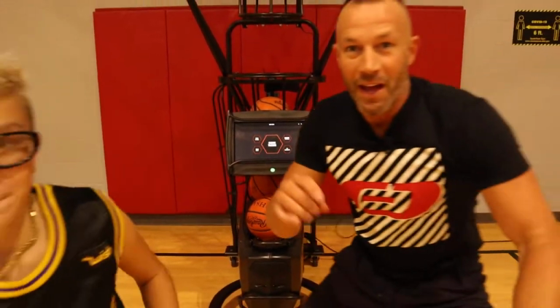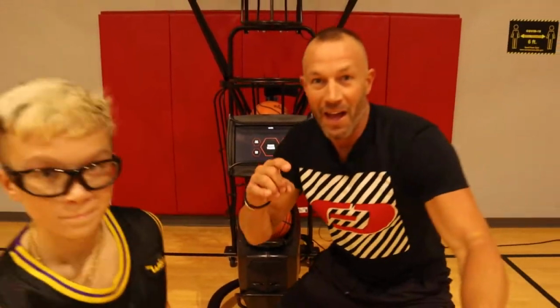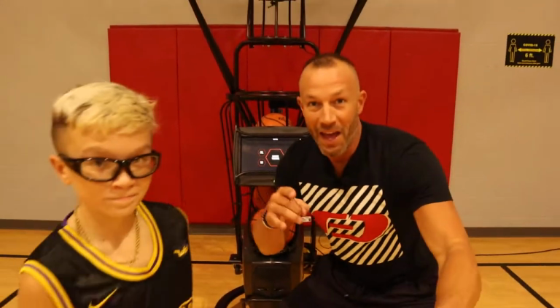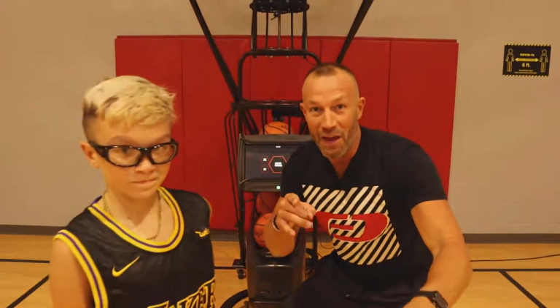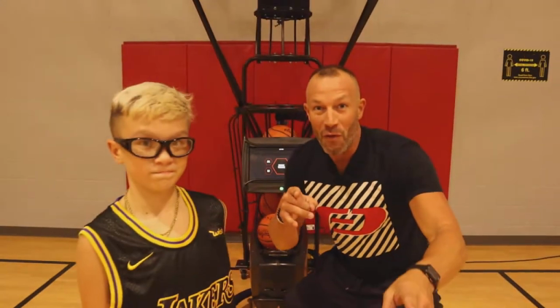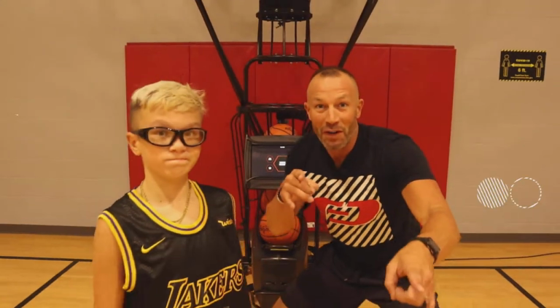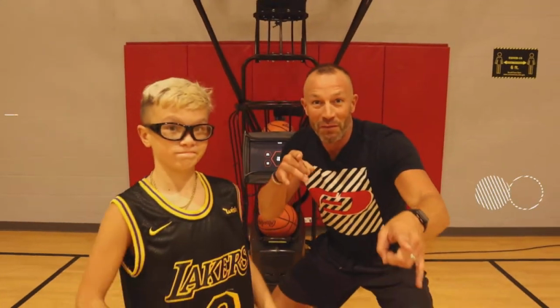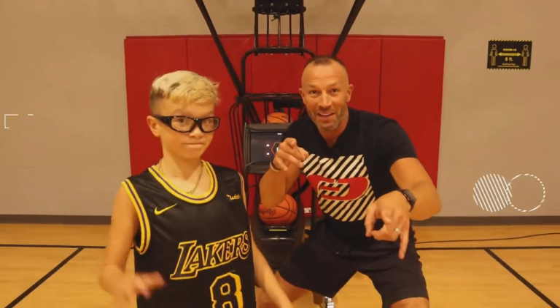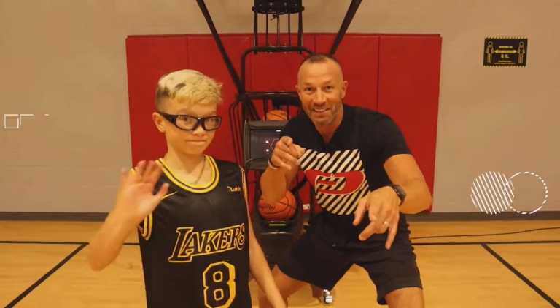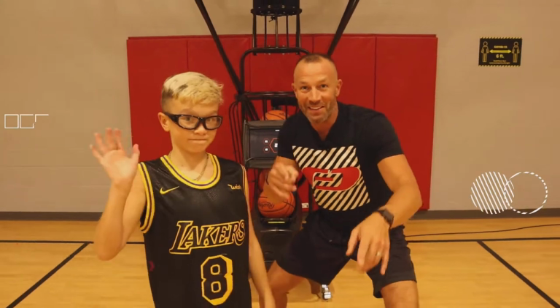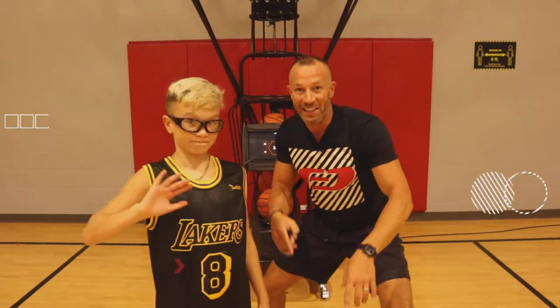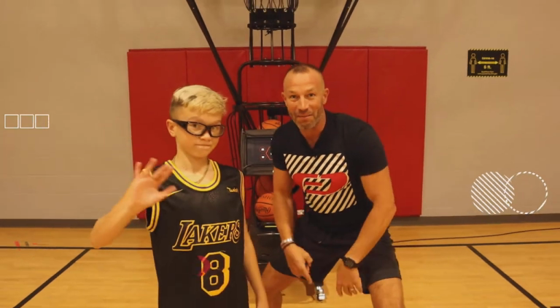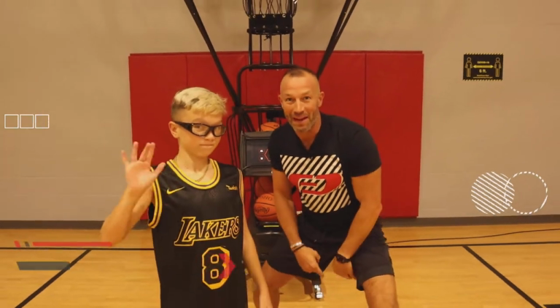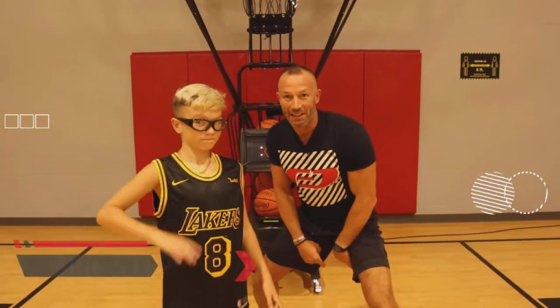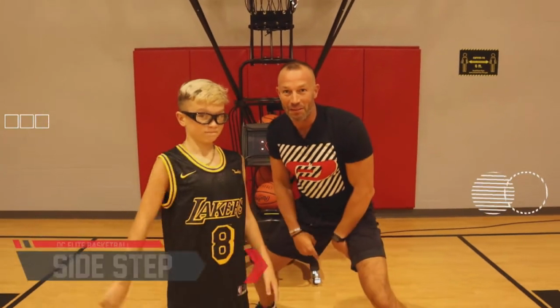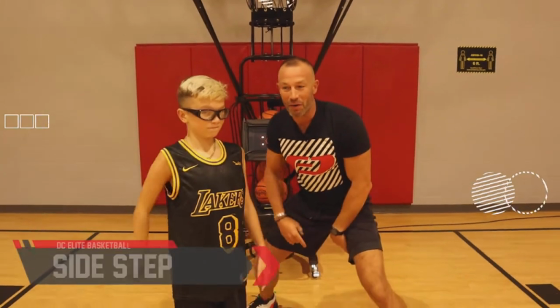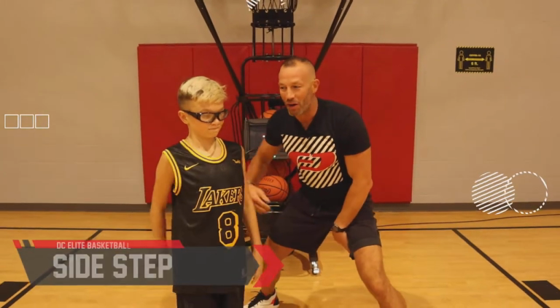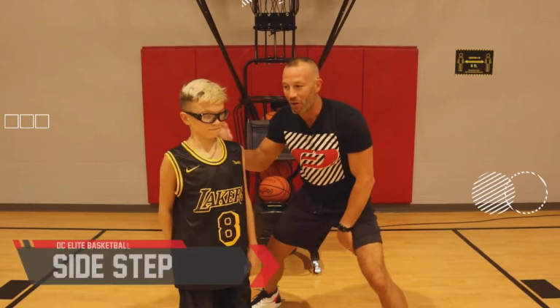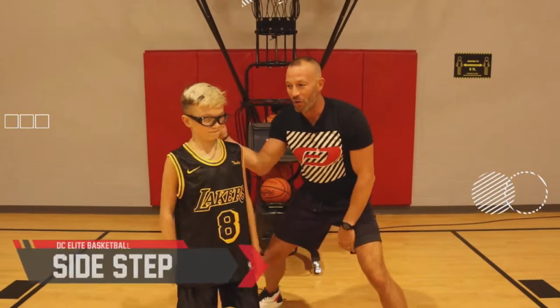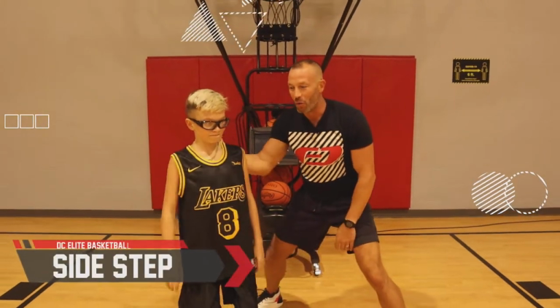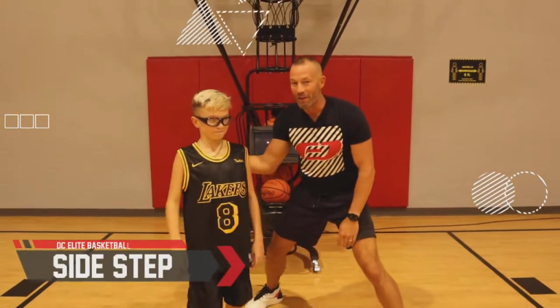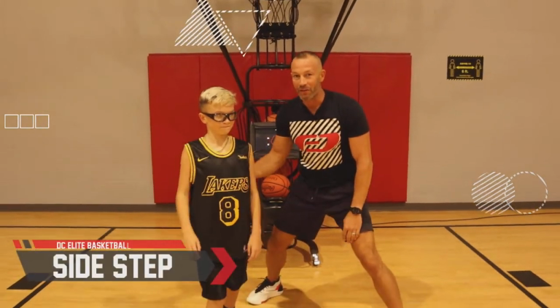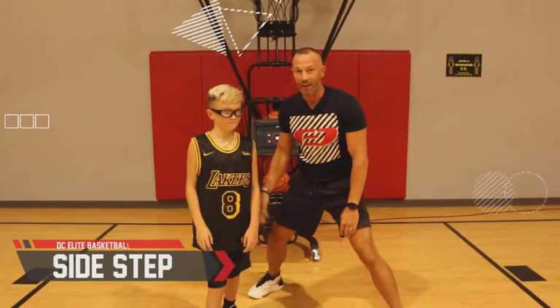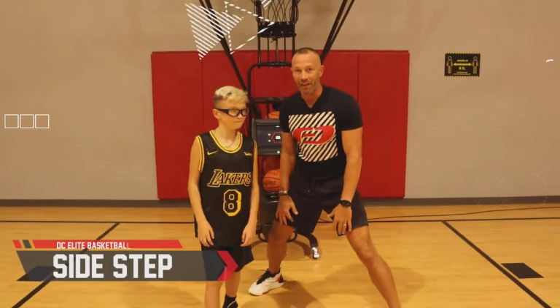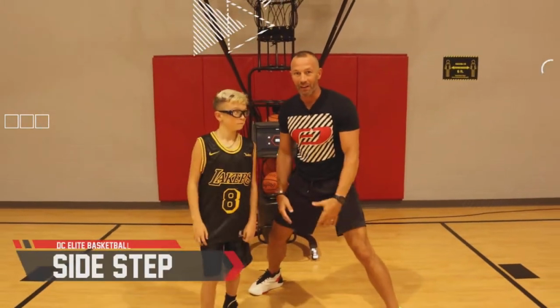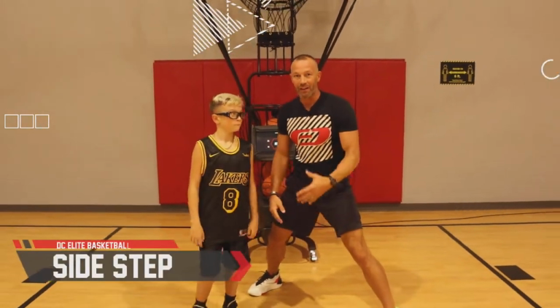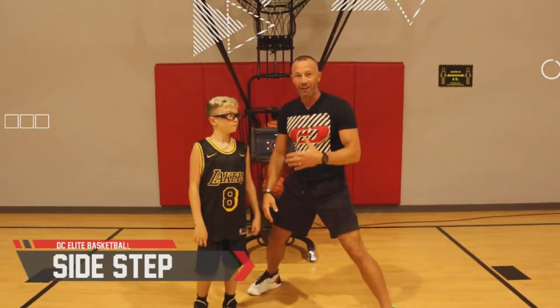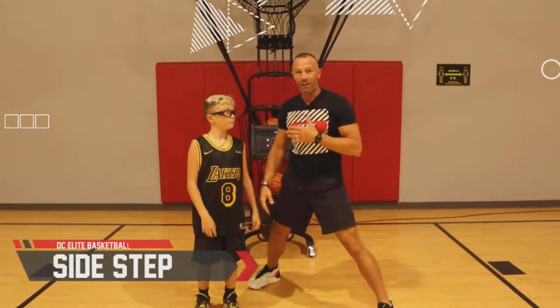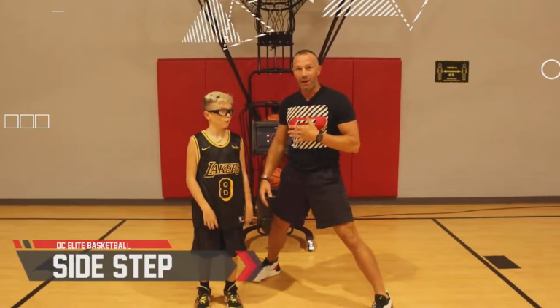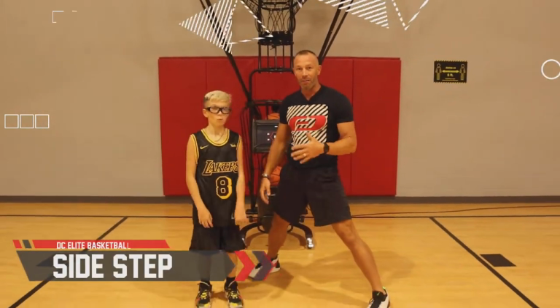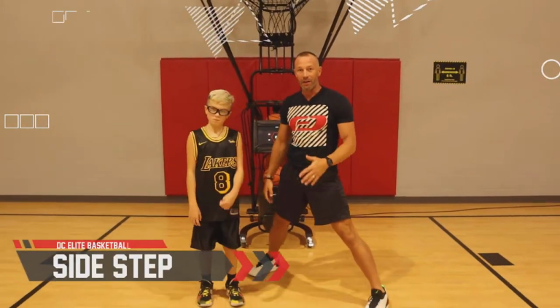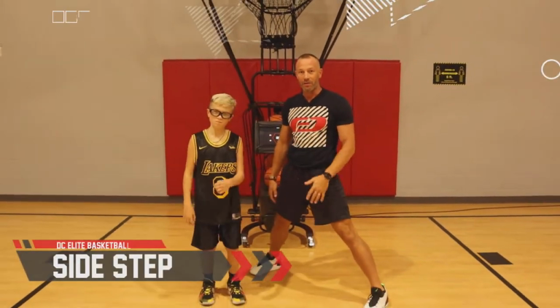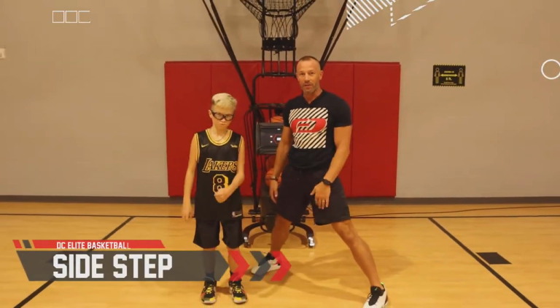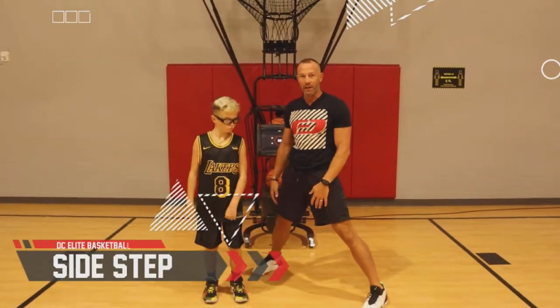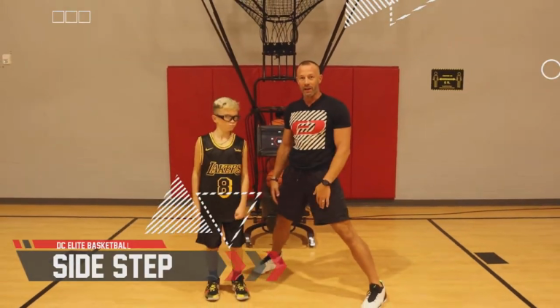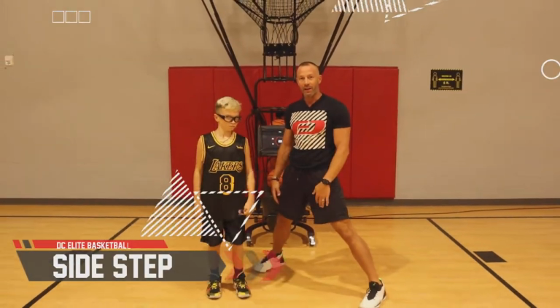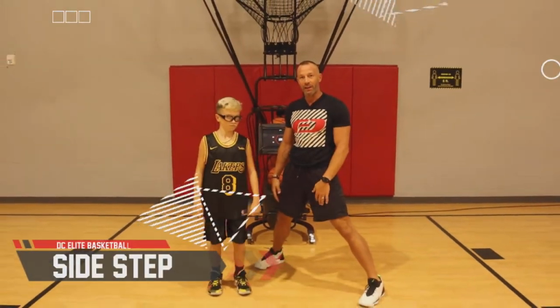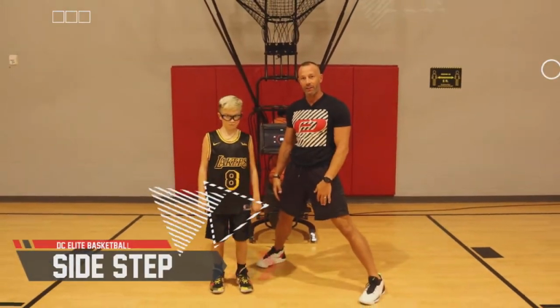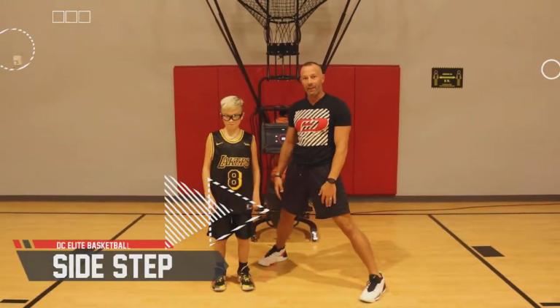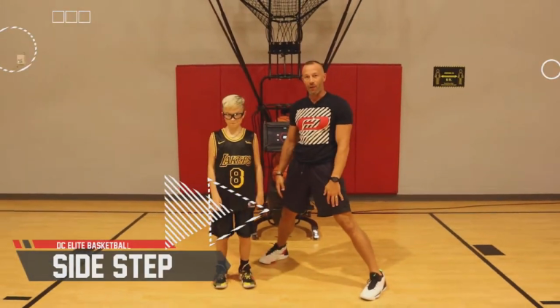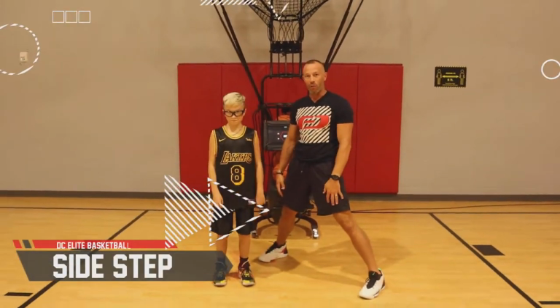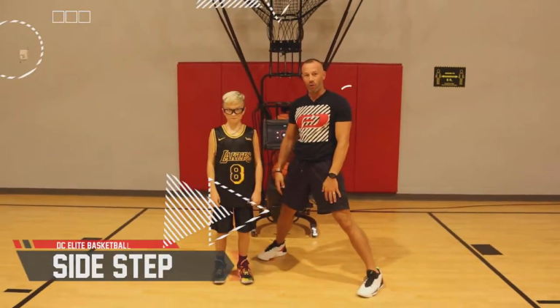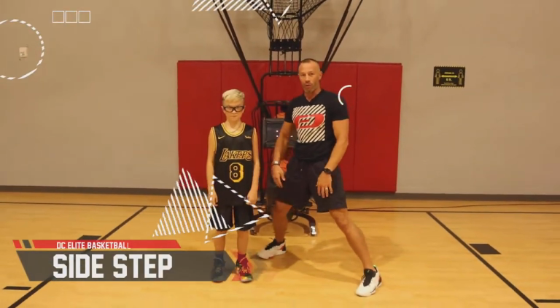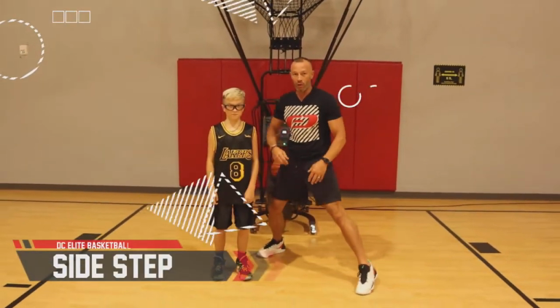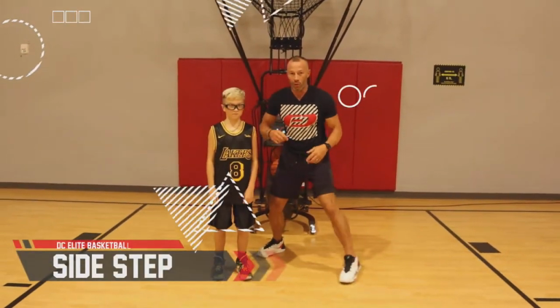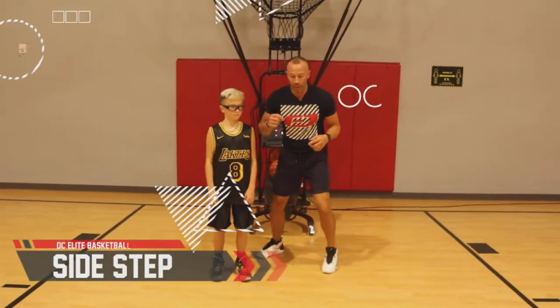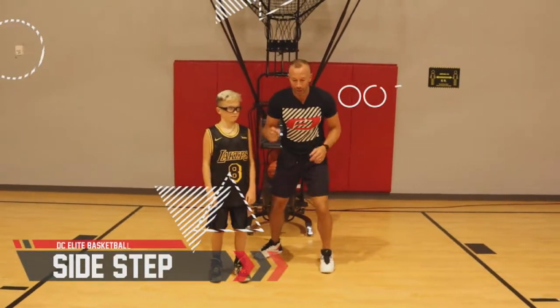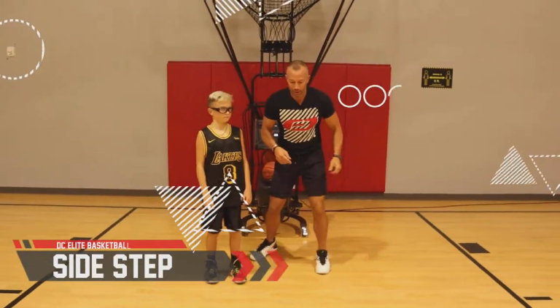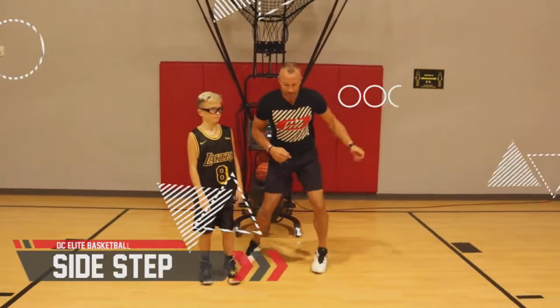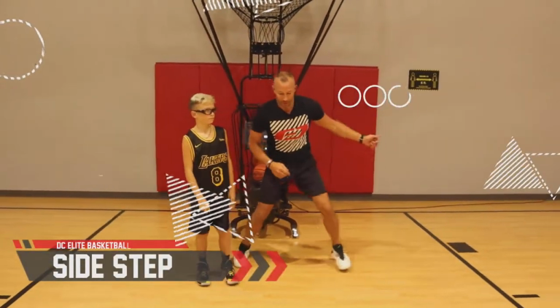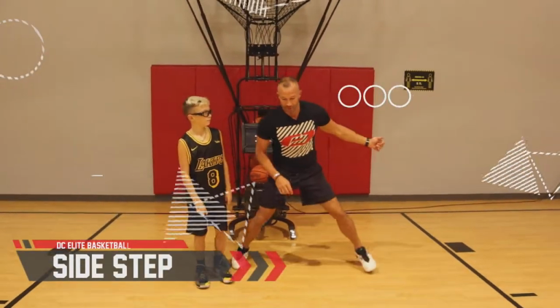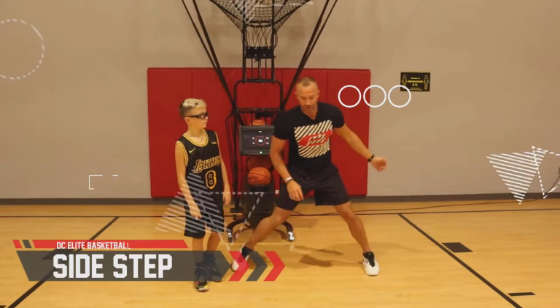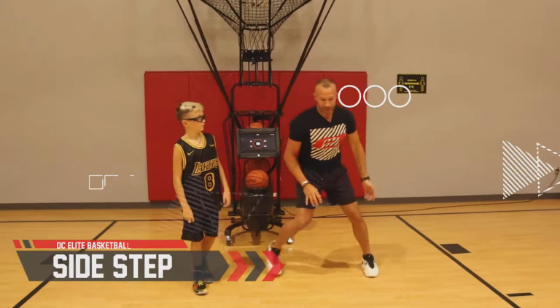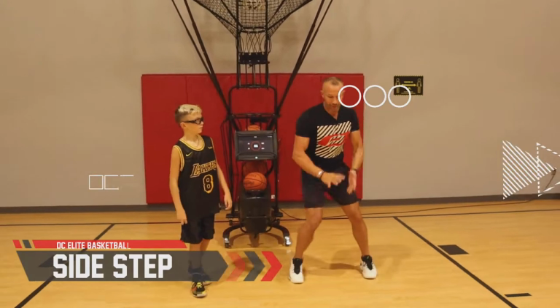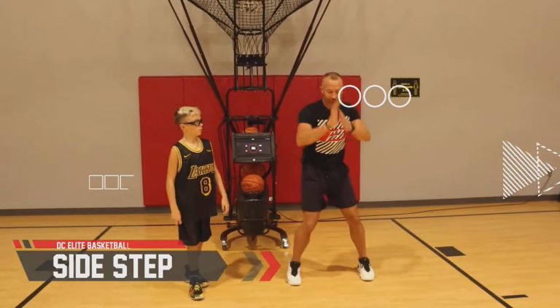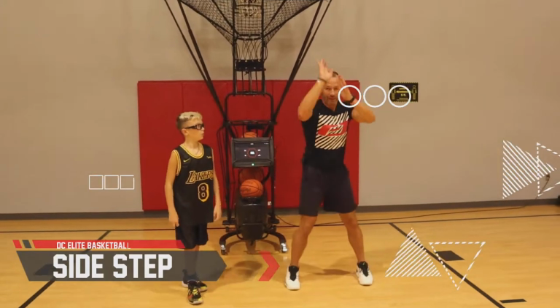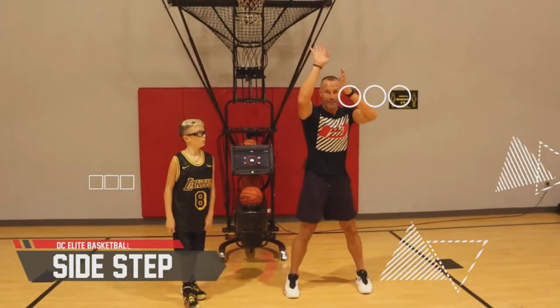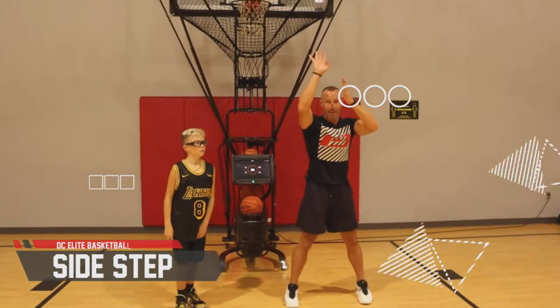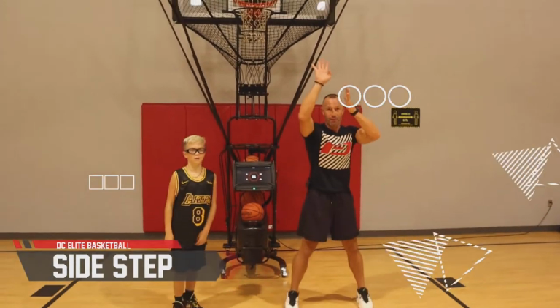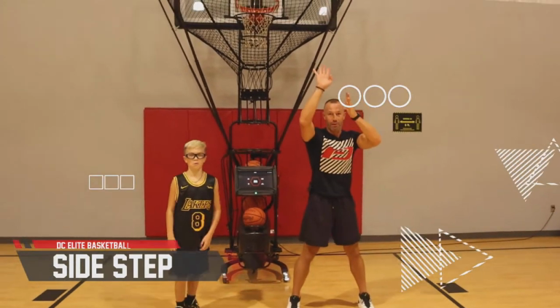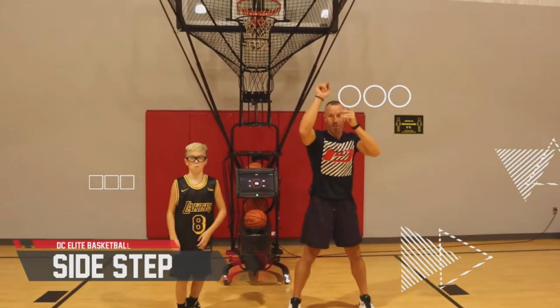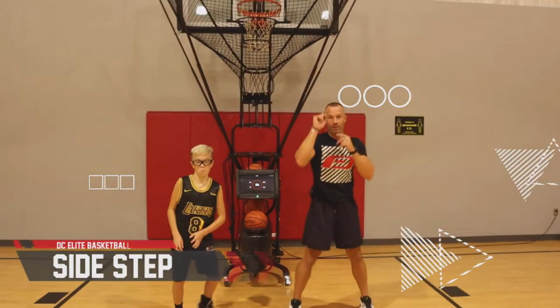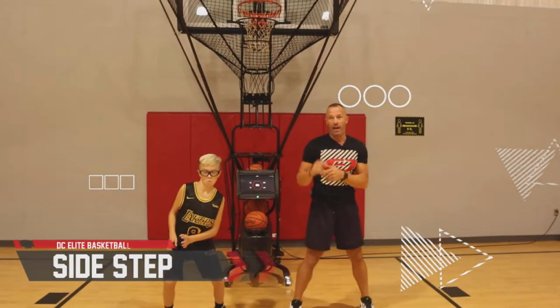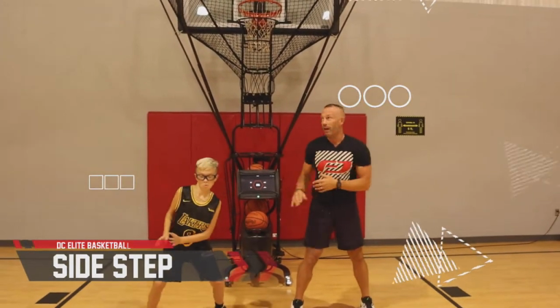Hey, welcome to DC Elite Basketball. We have Cutler. I'm Coach Derek. Today we're going to work on the sidestep jump shot.